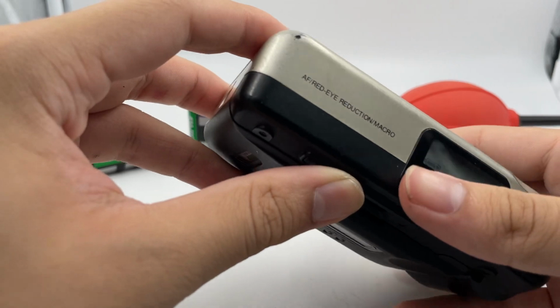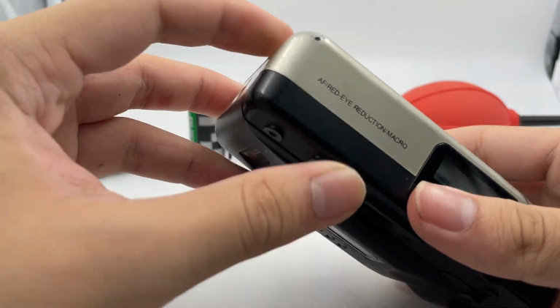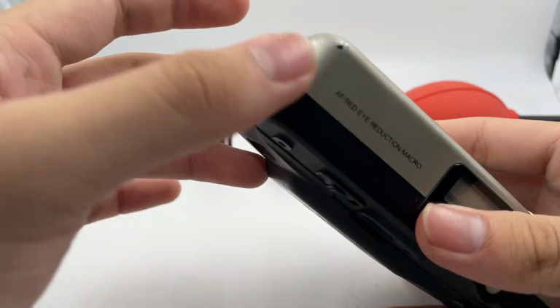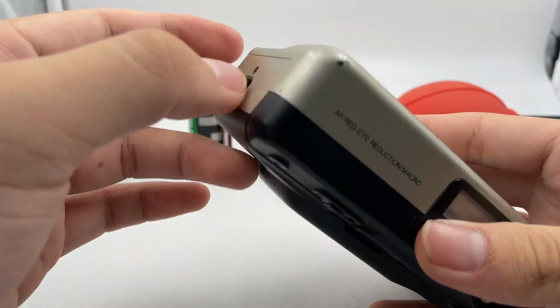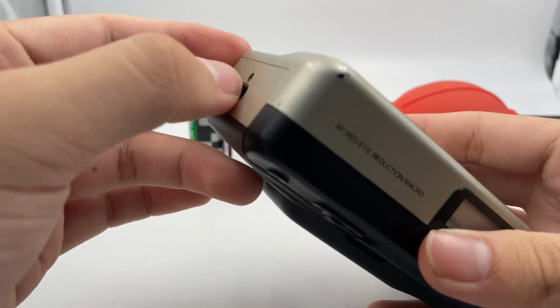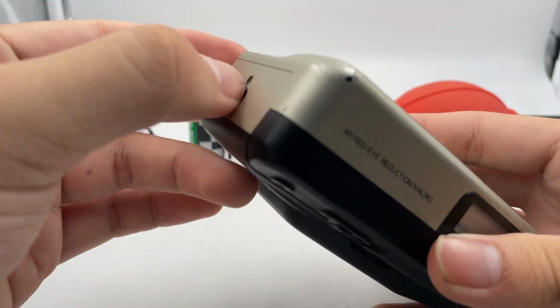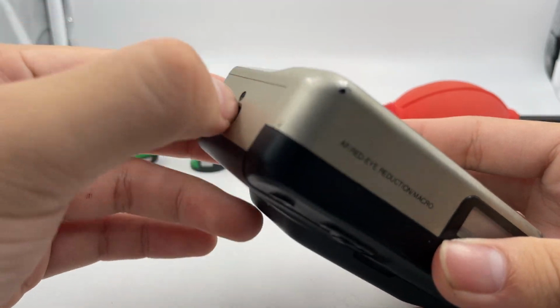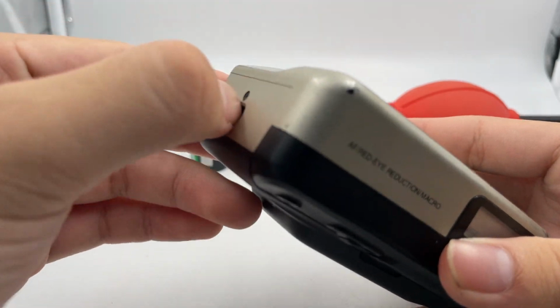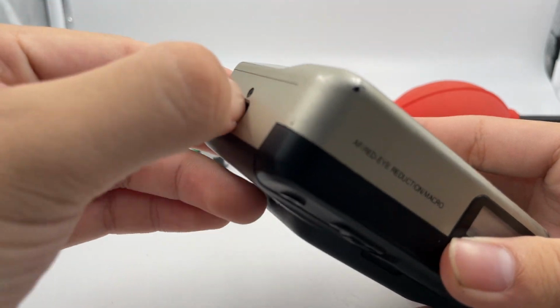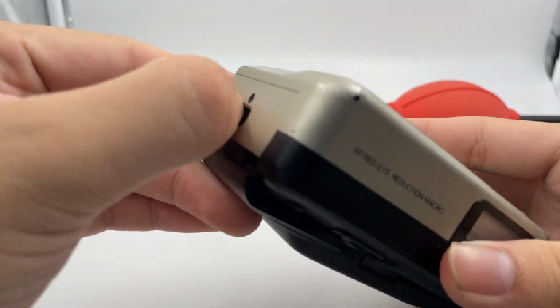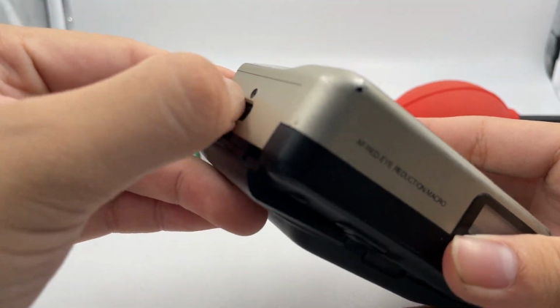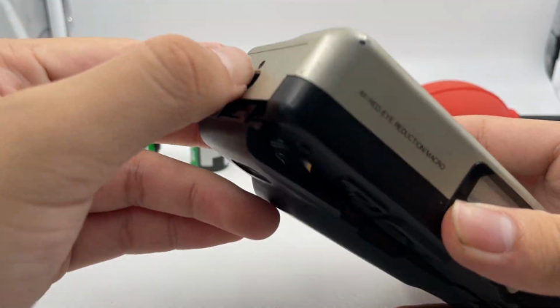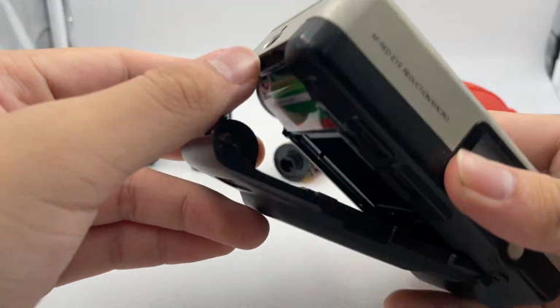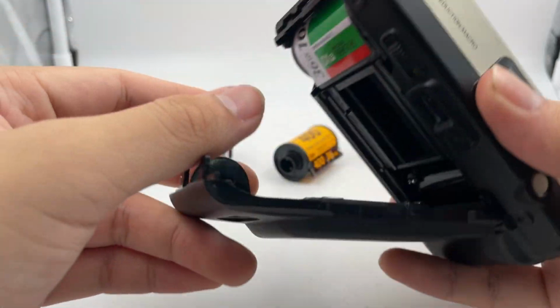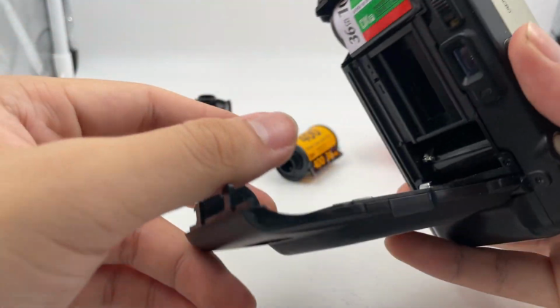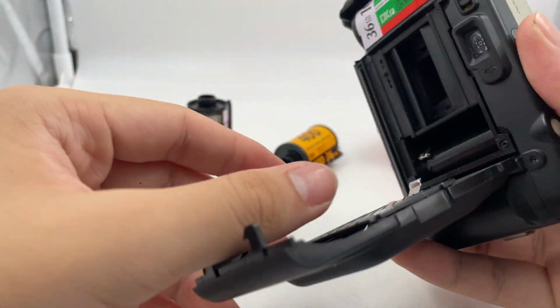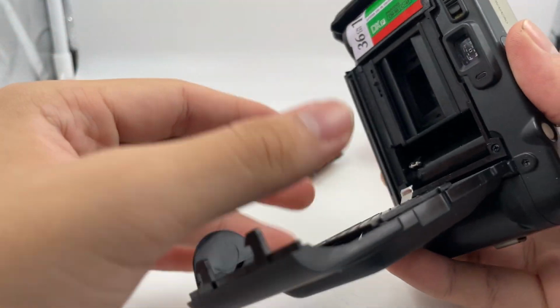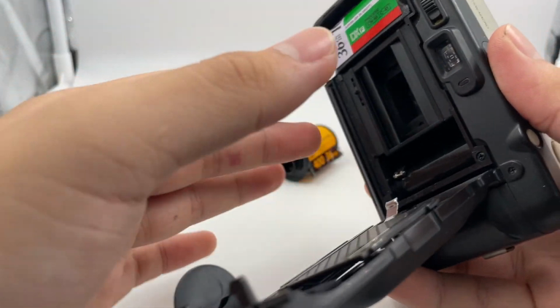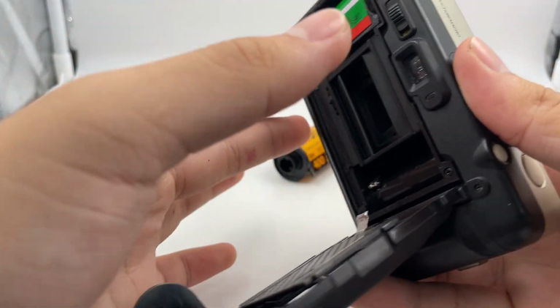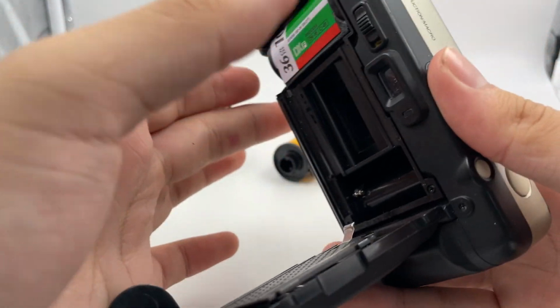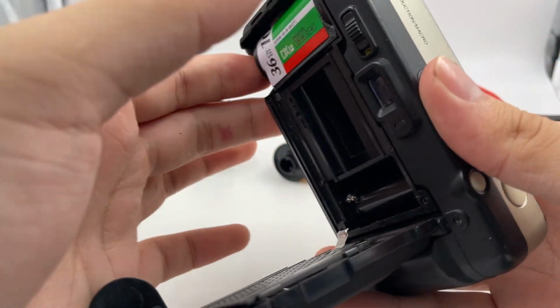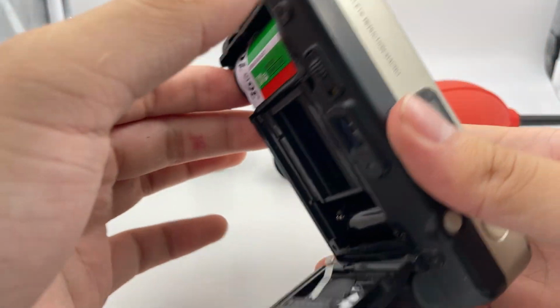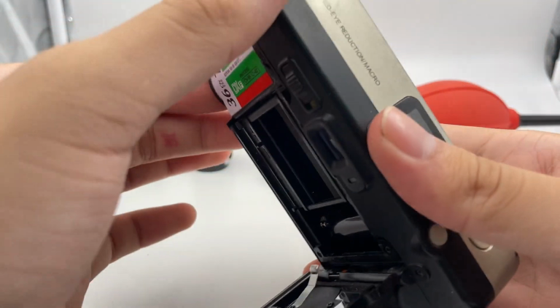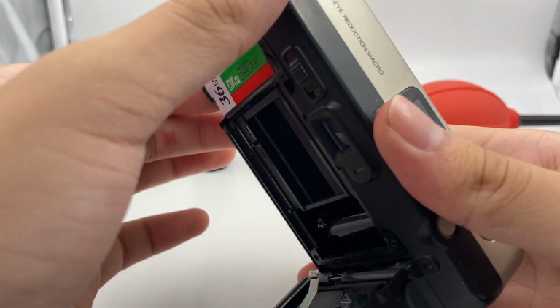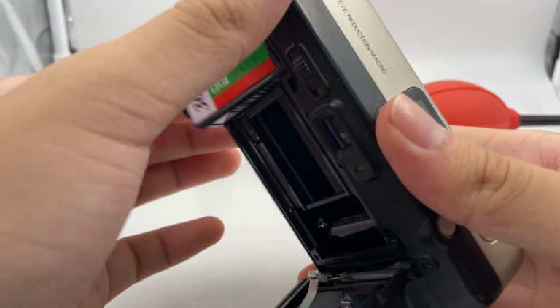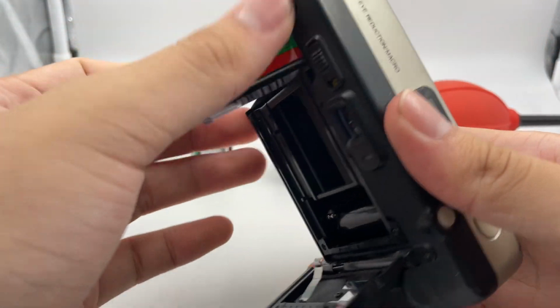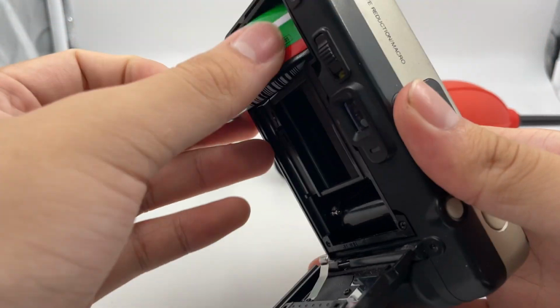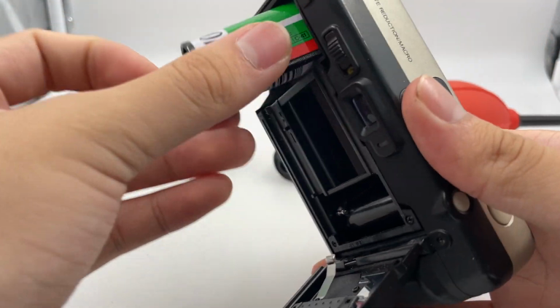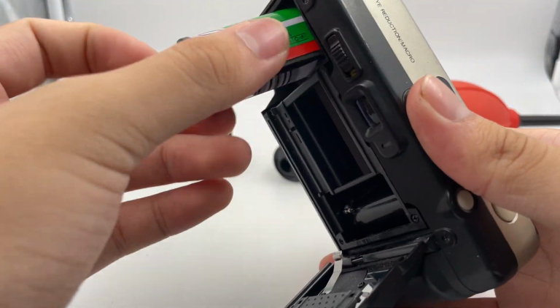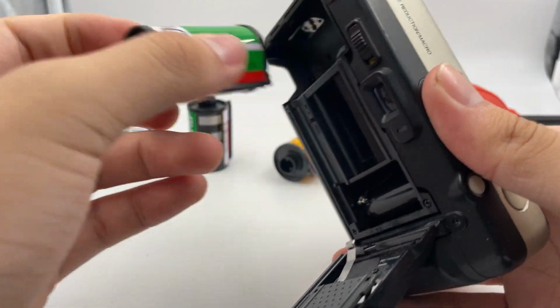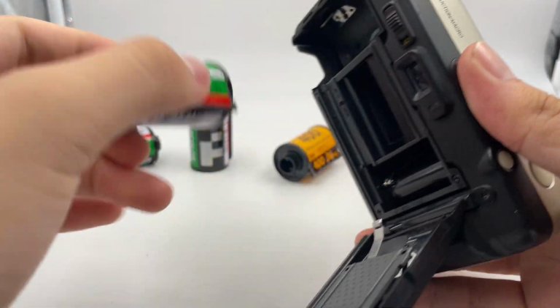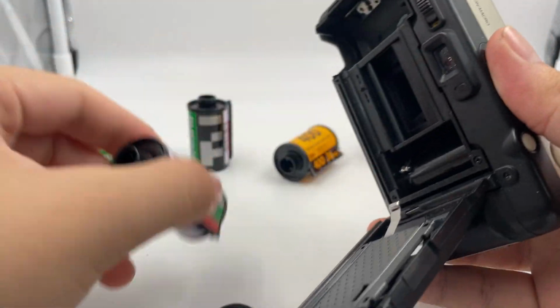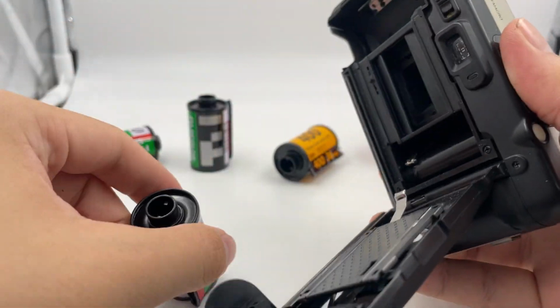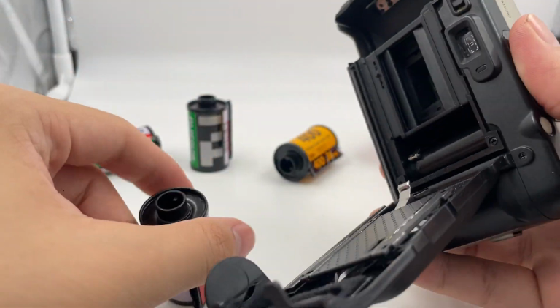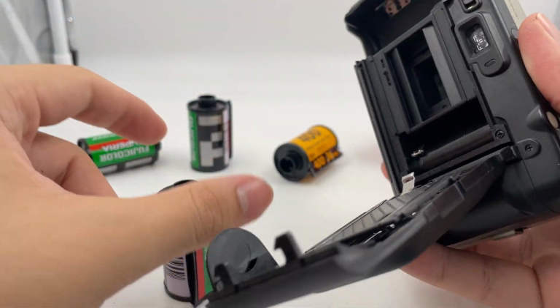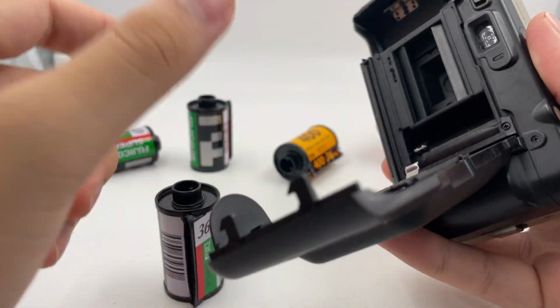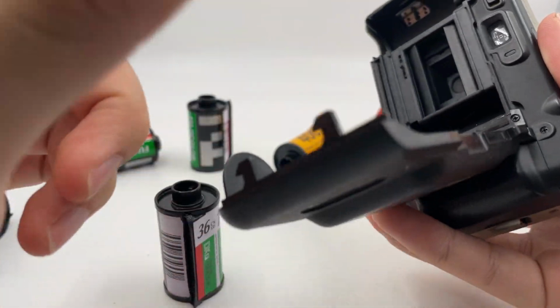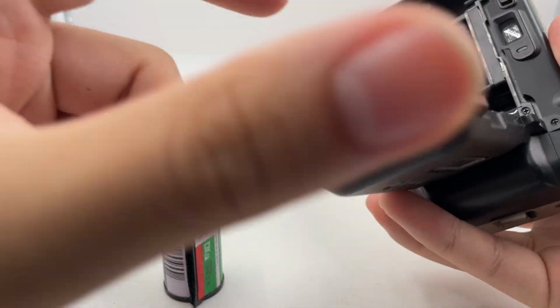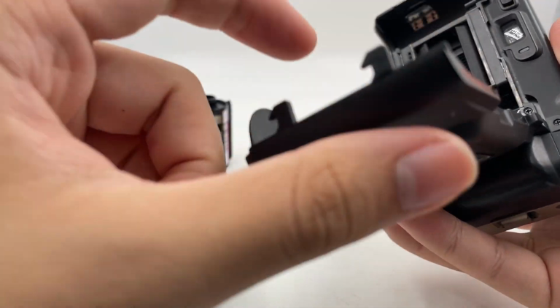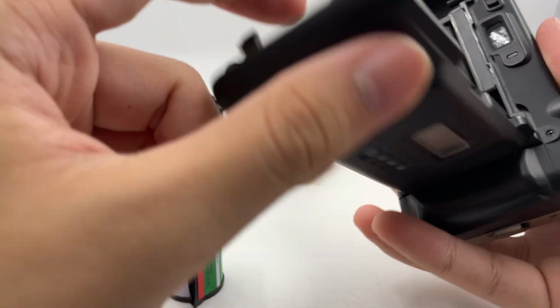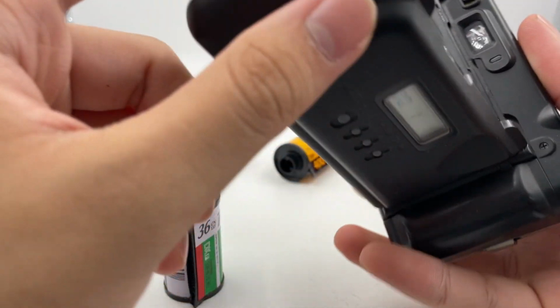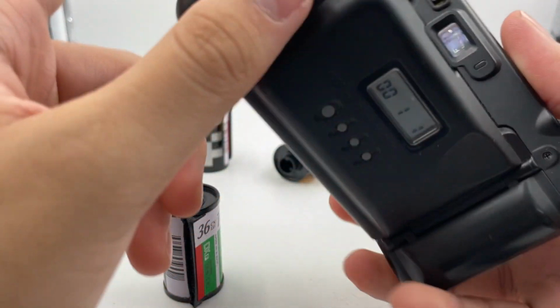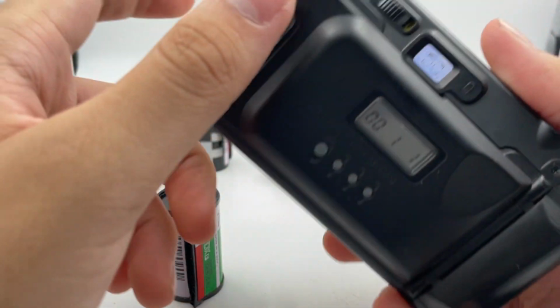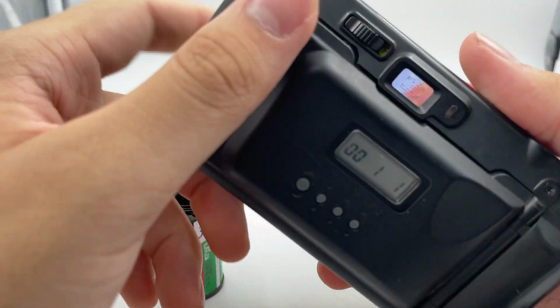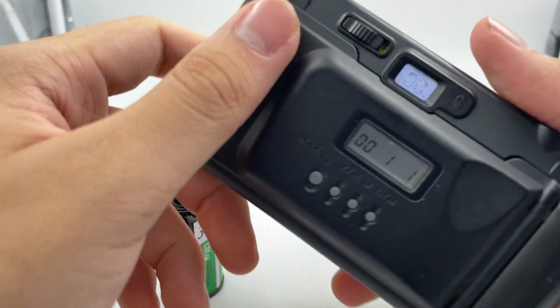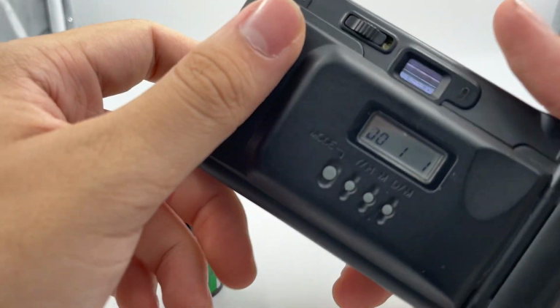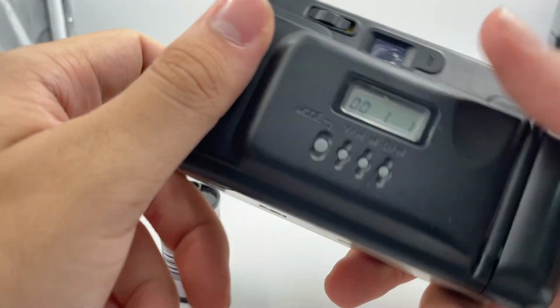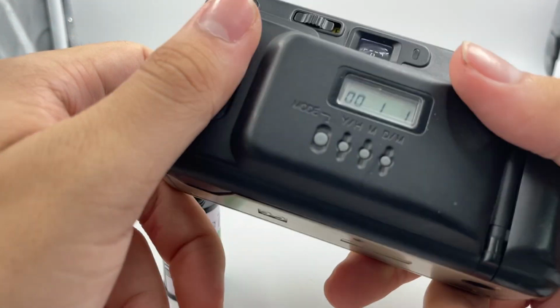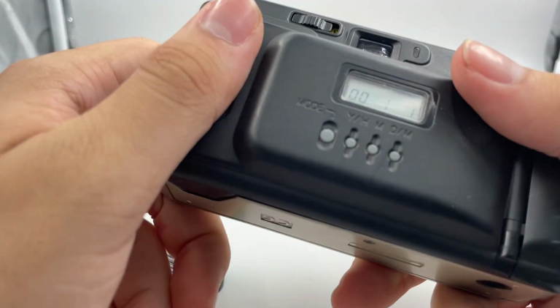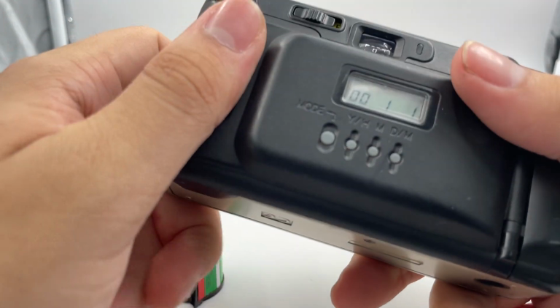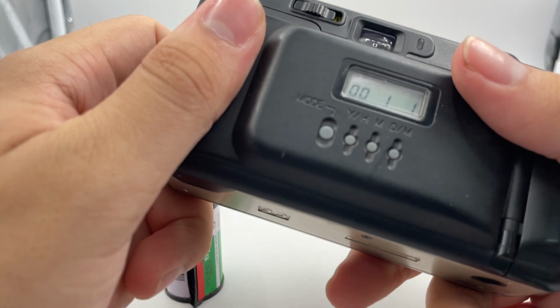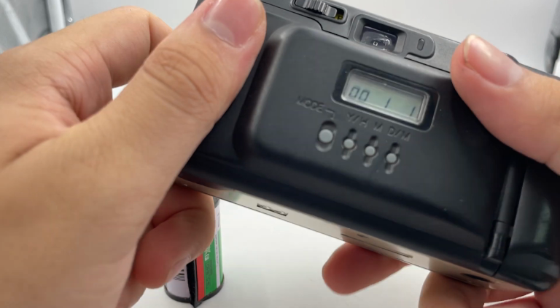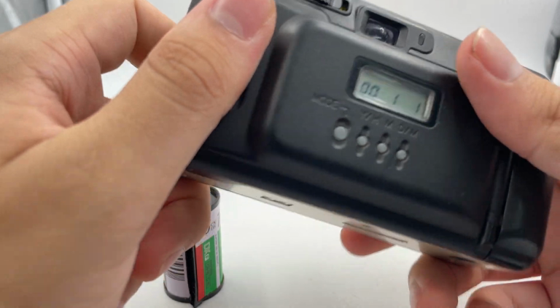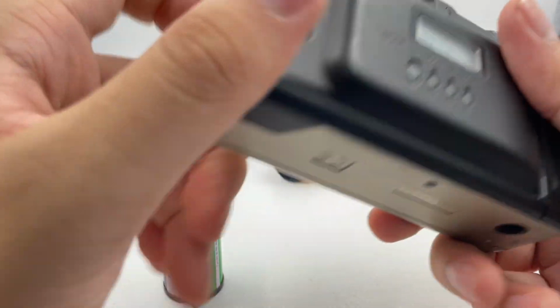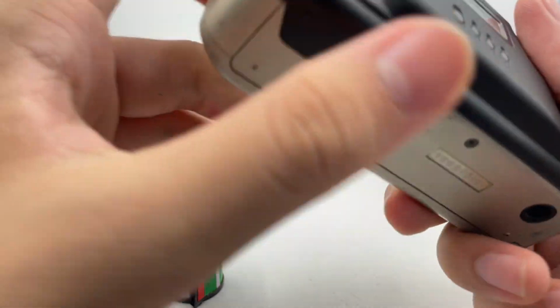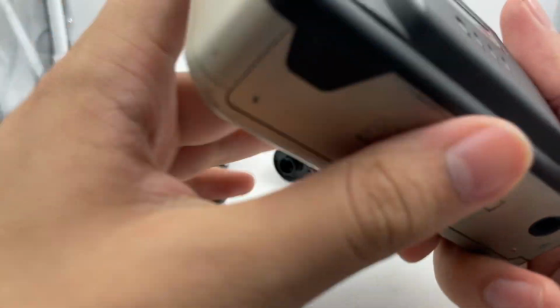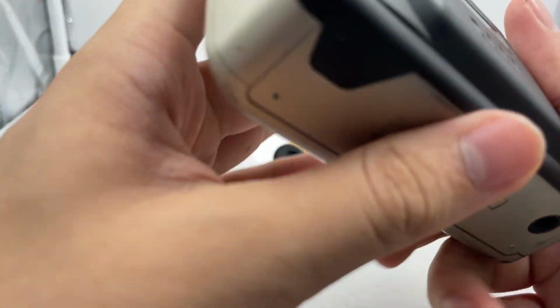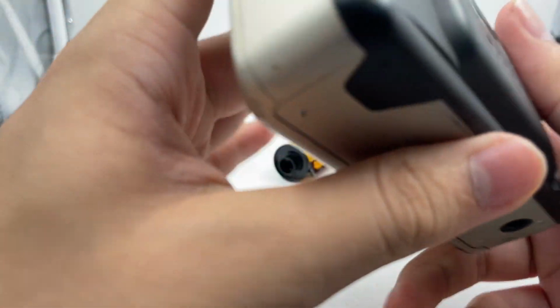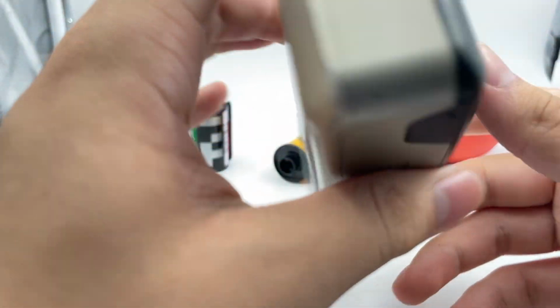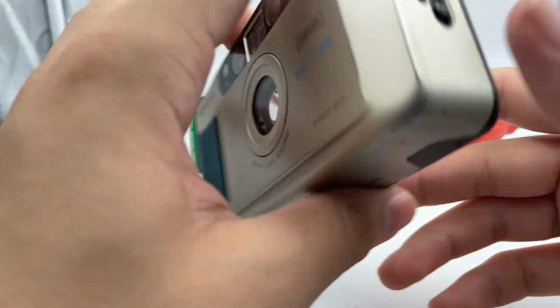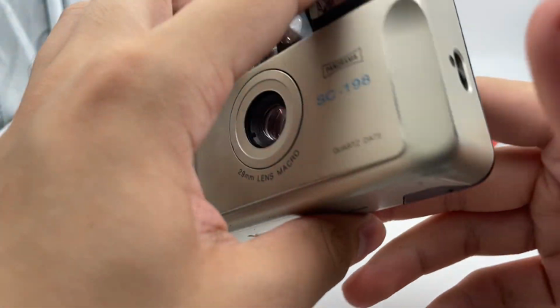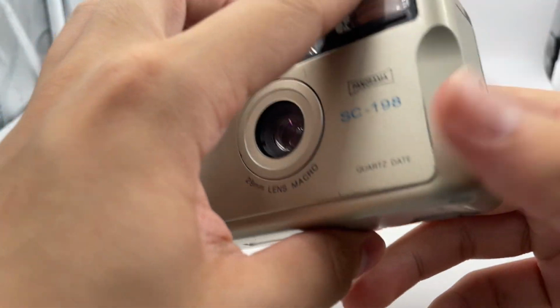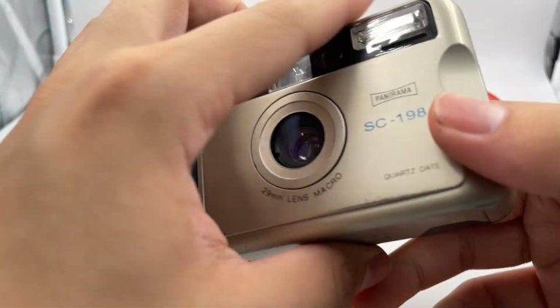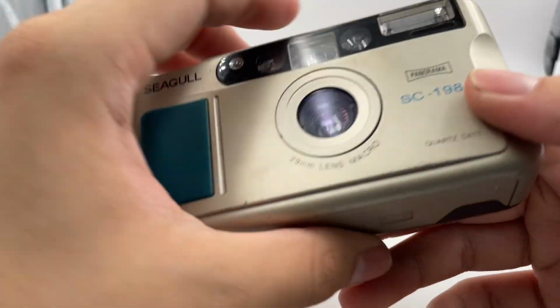Afterwards you can just go ahead and take the film out. So yeah, basically that's it for the camera and I hope you enjoy the video. Thank you.